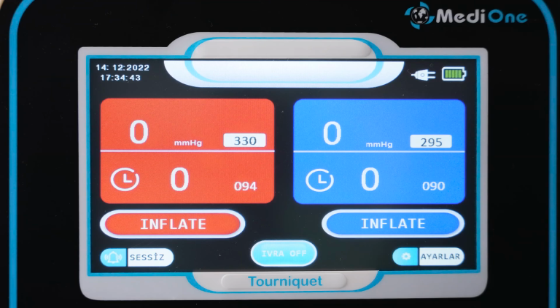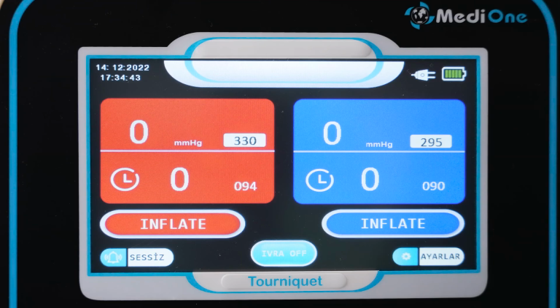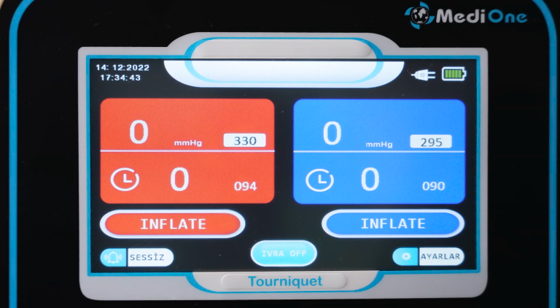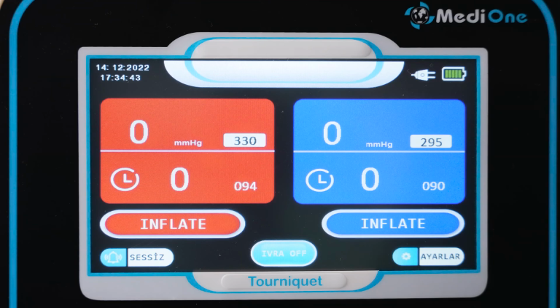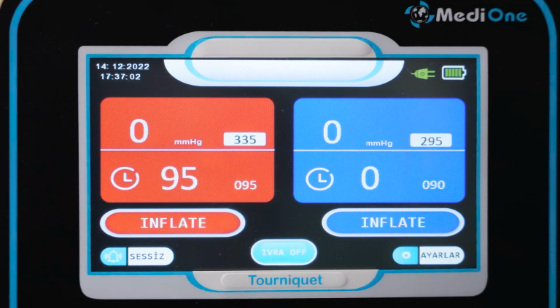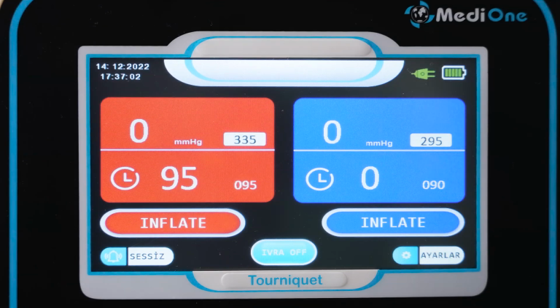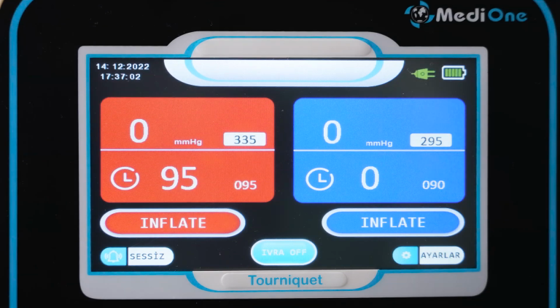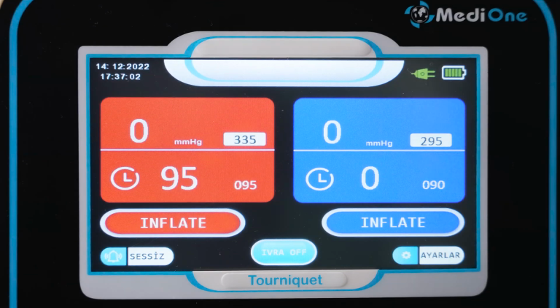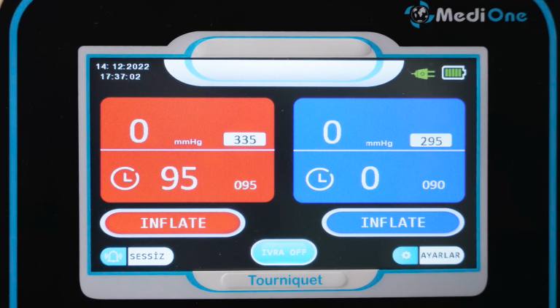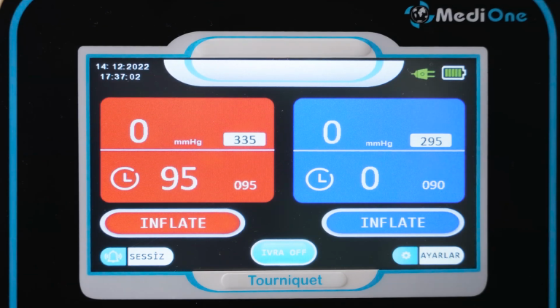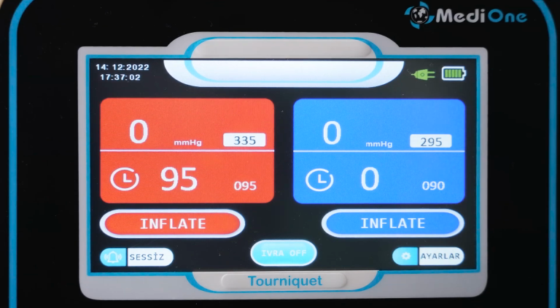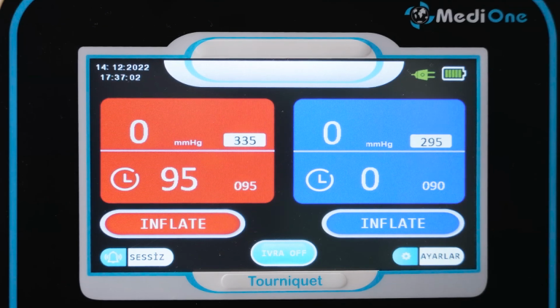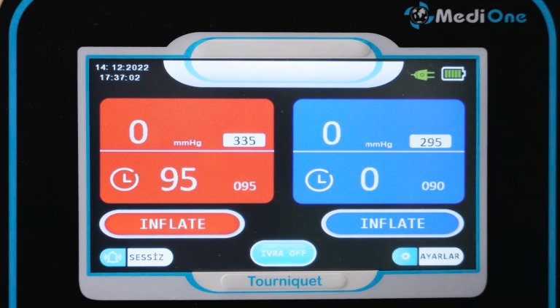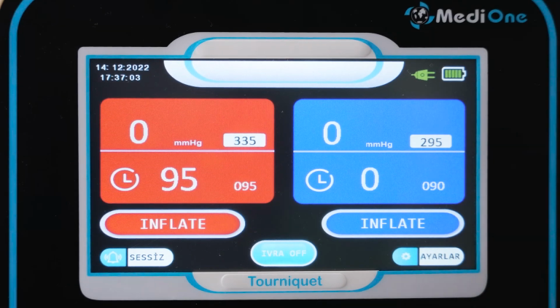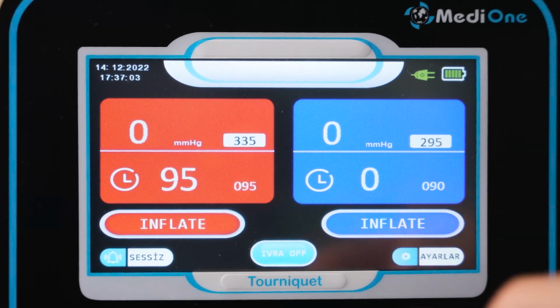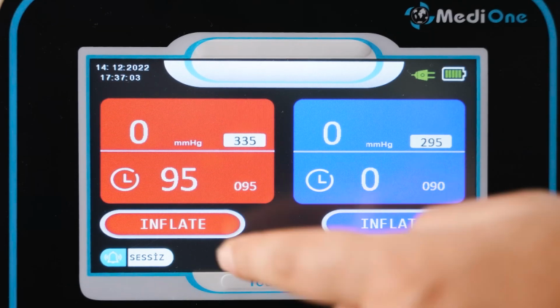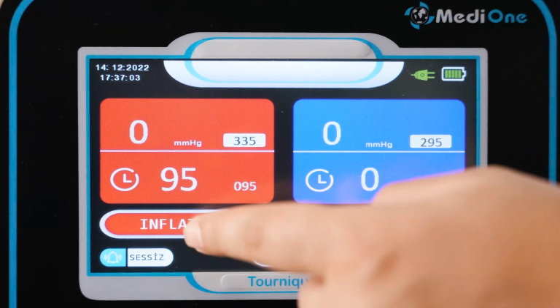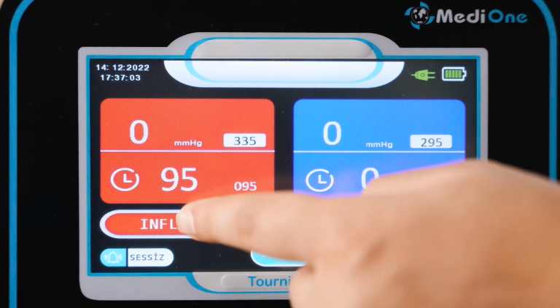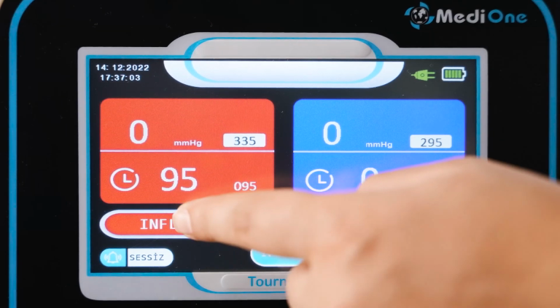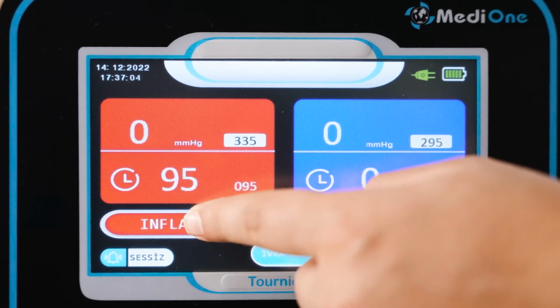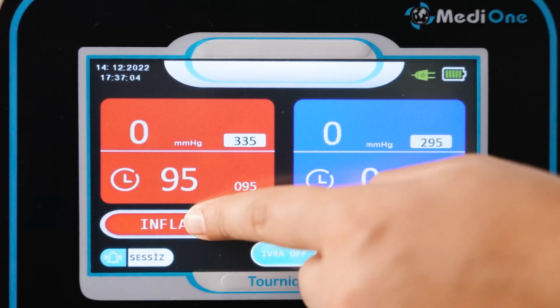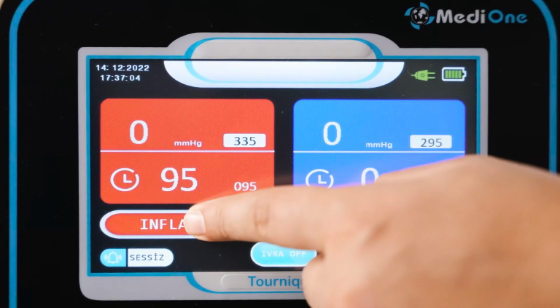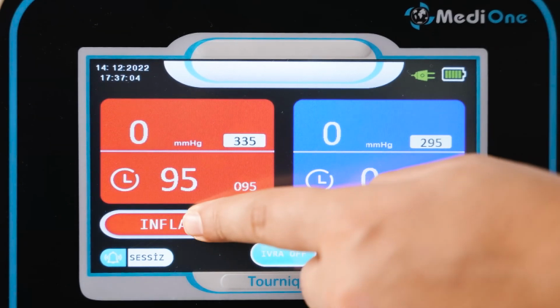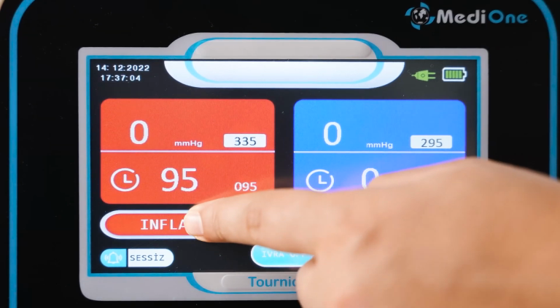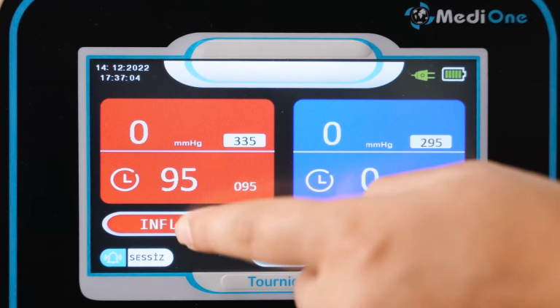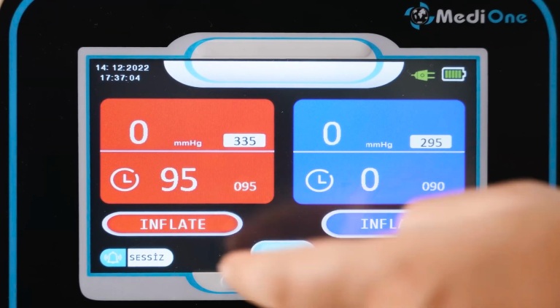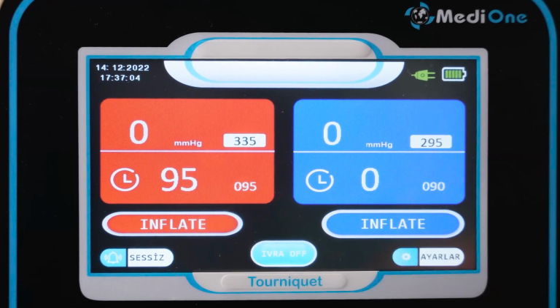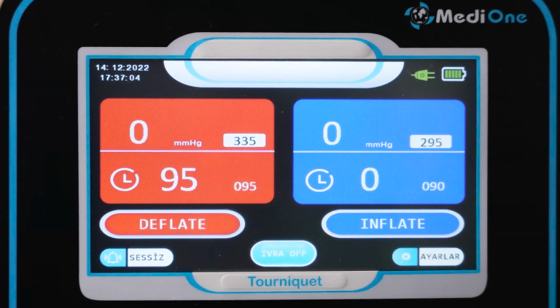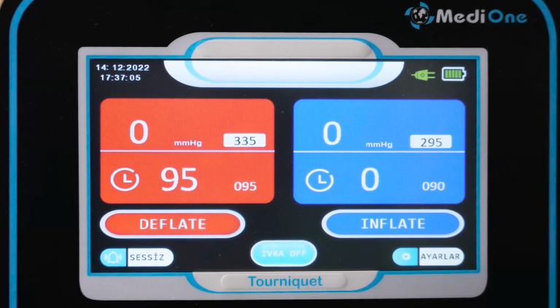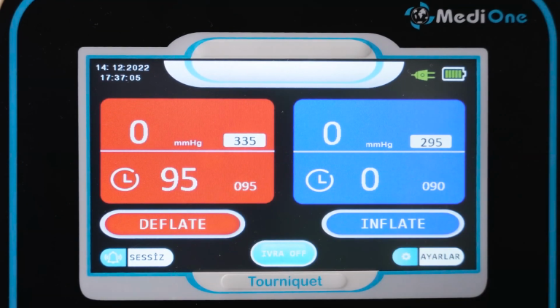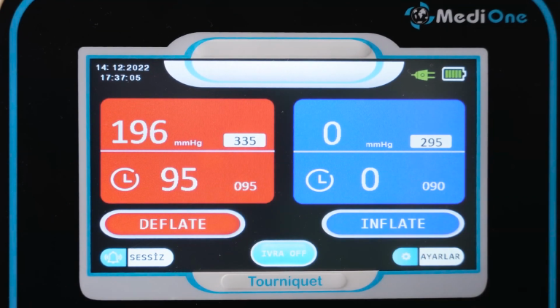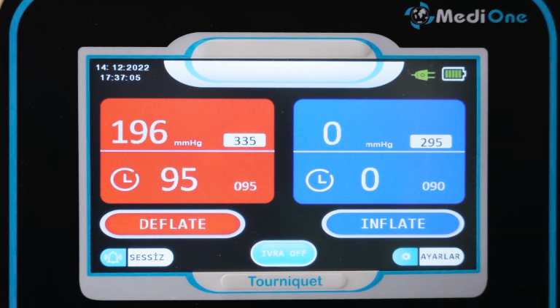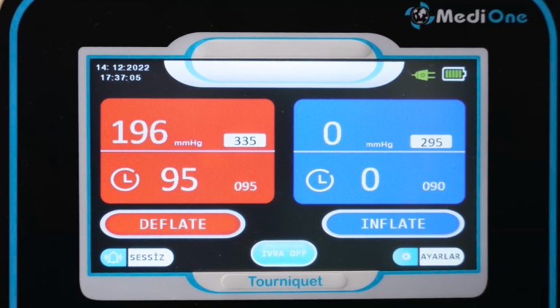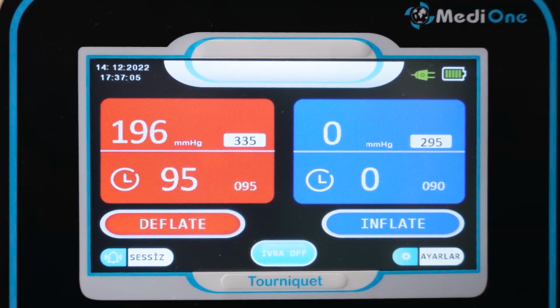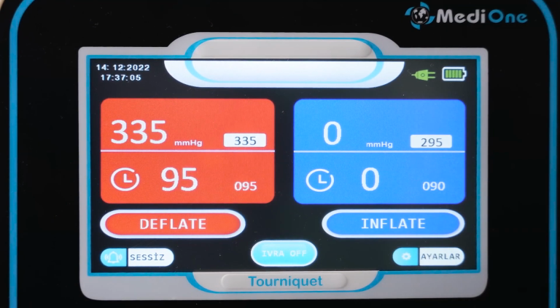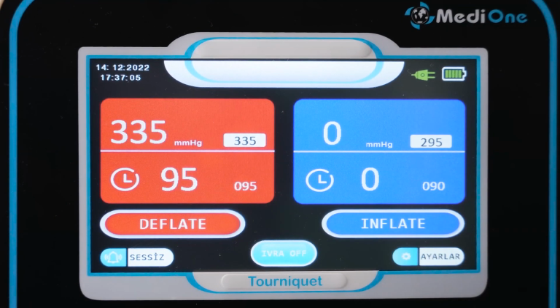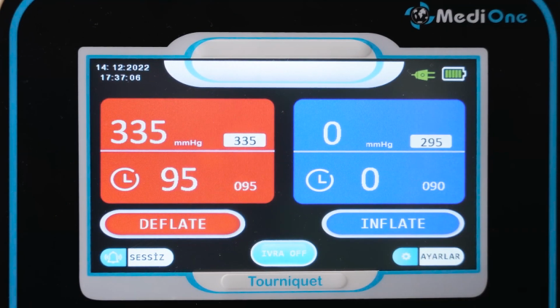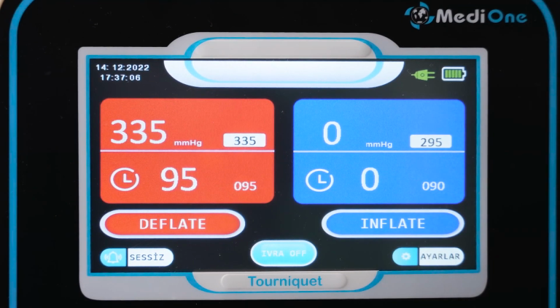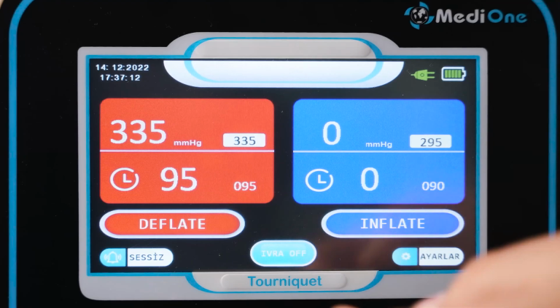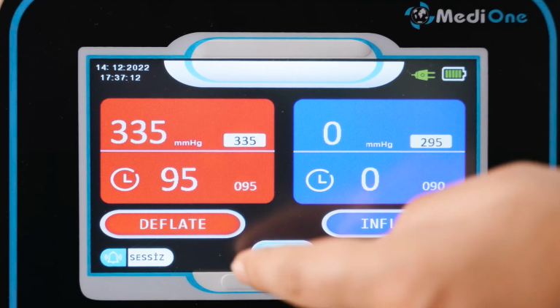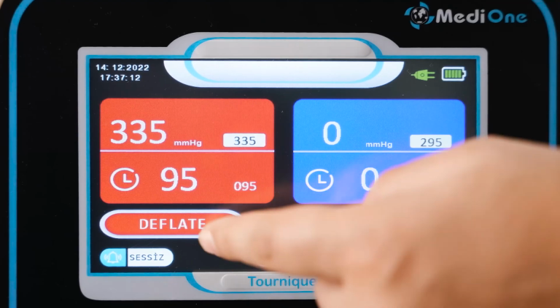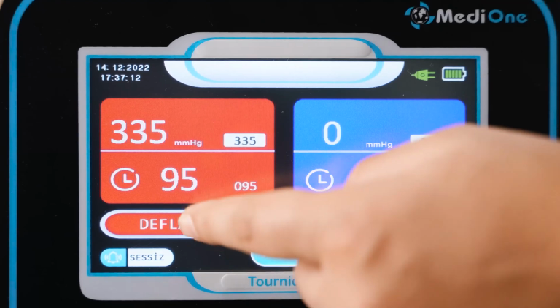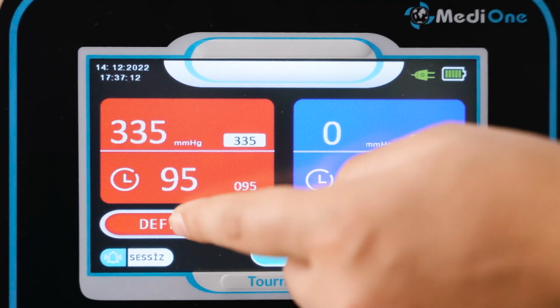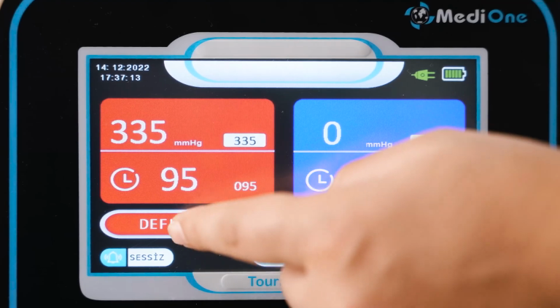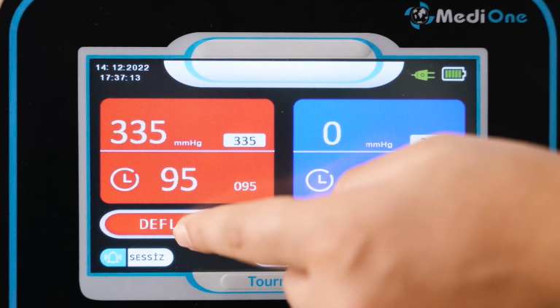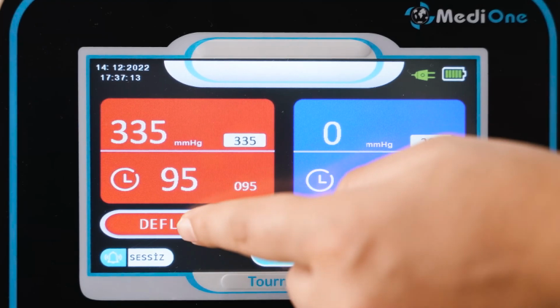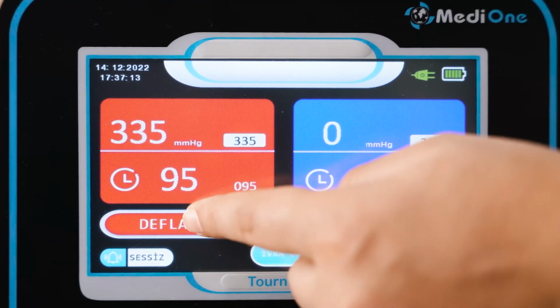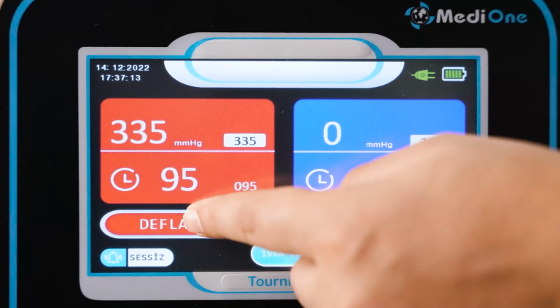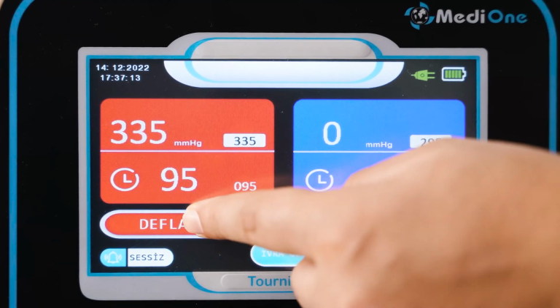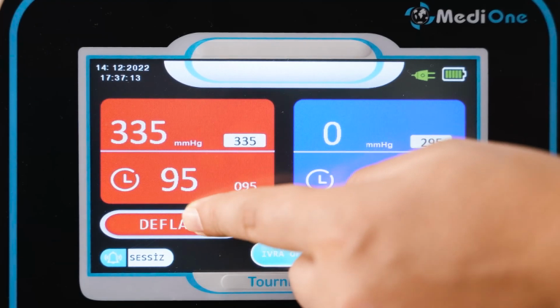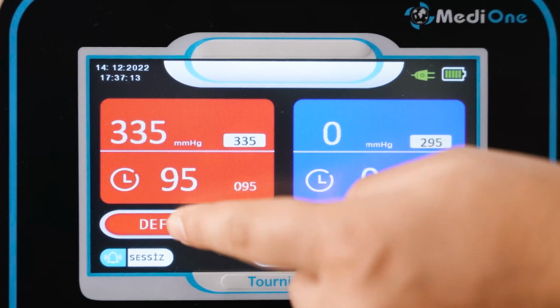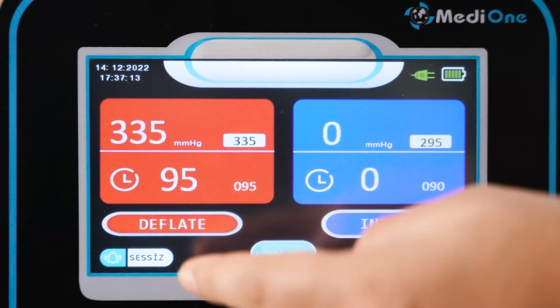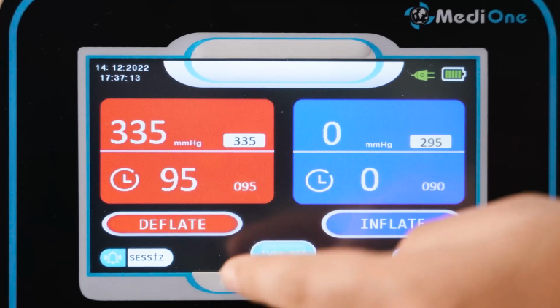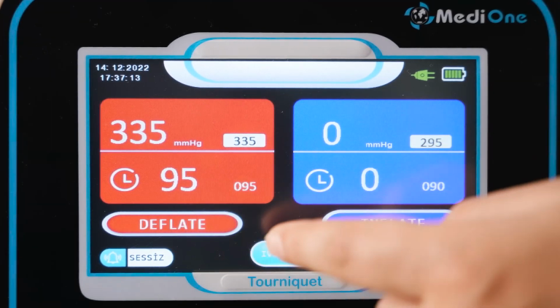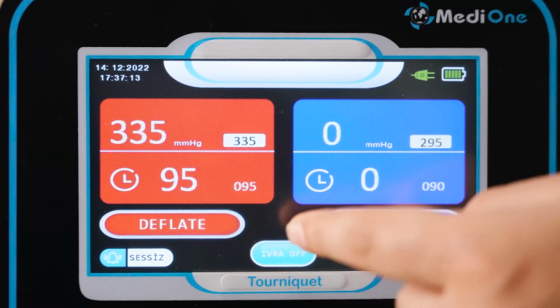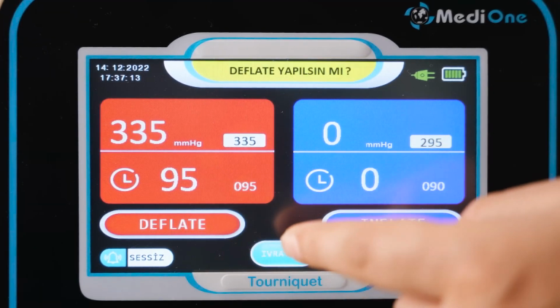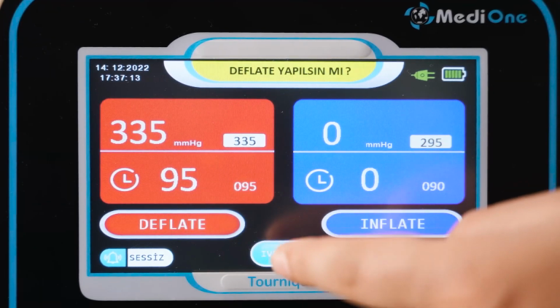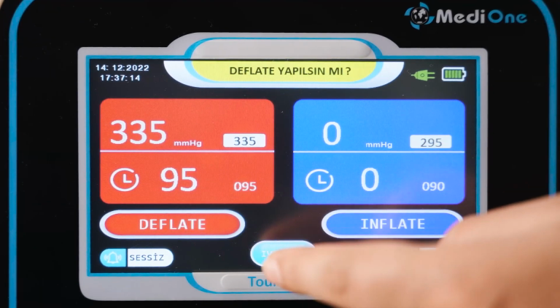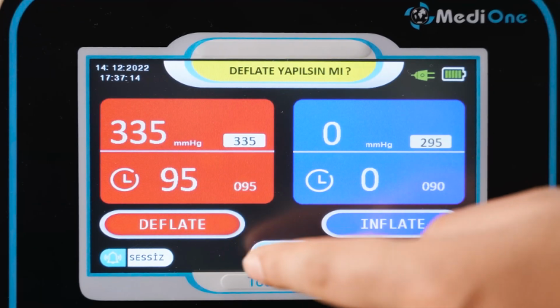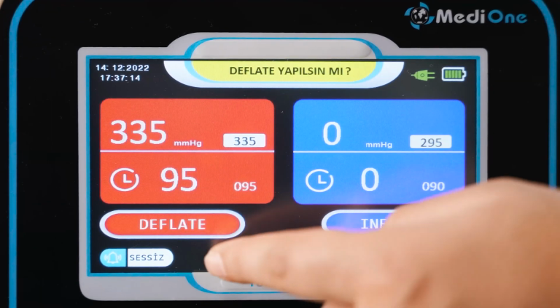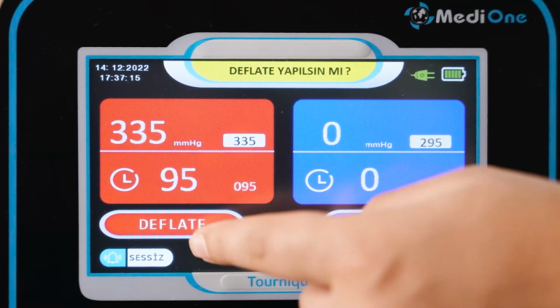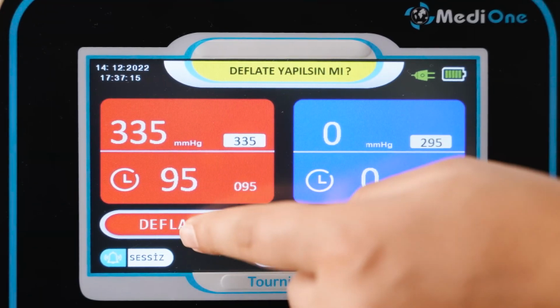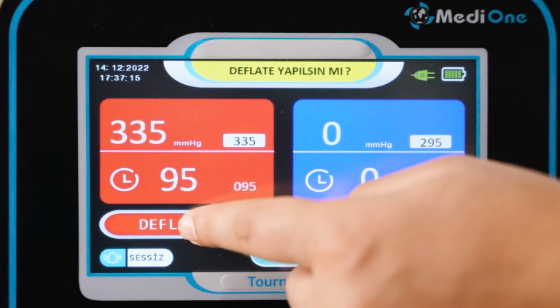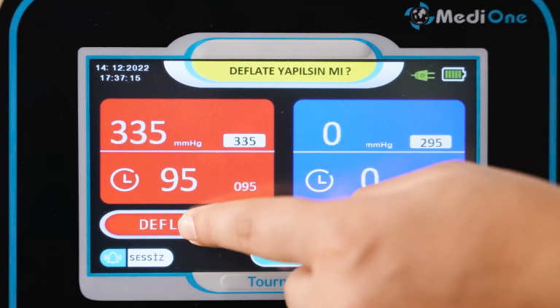Press the inflate icon once to inflate. Press the deflate icon twice to deflate, for security reasons.